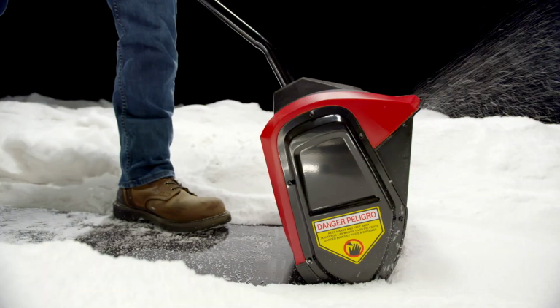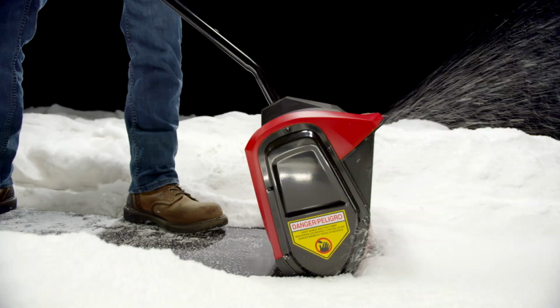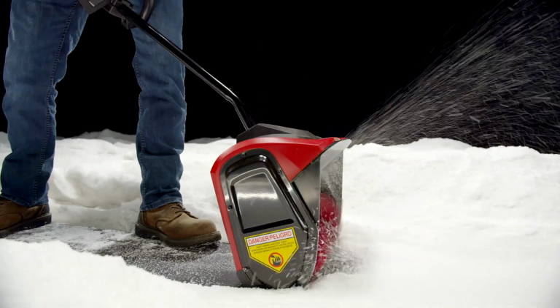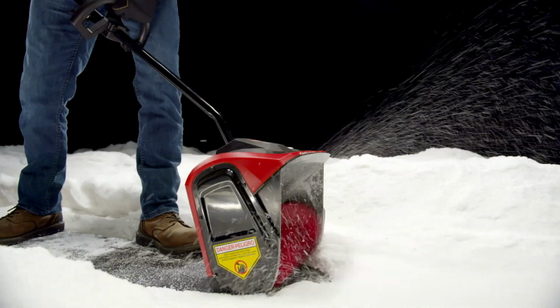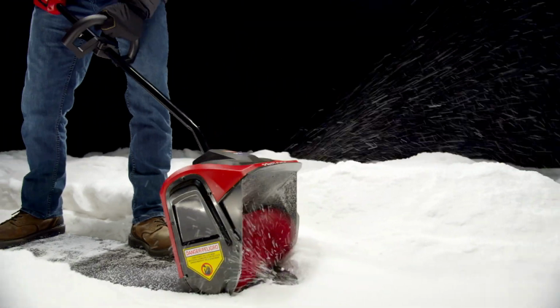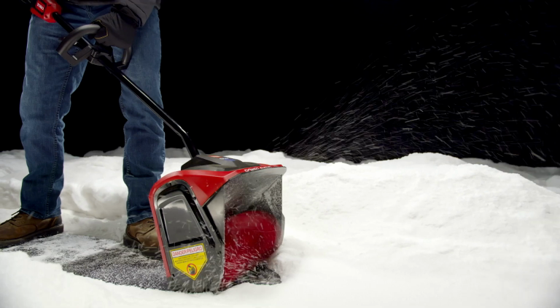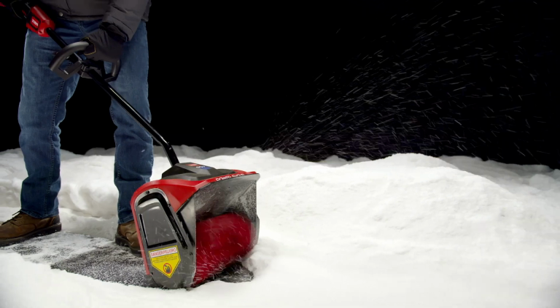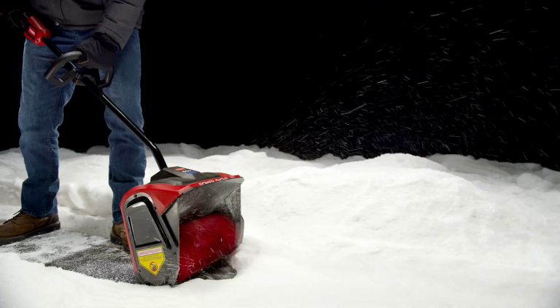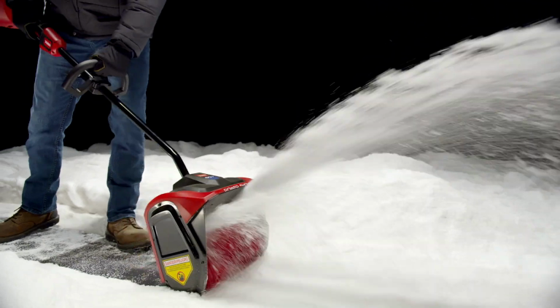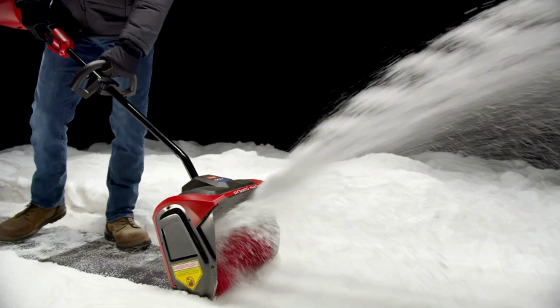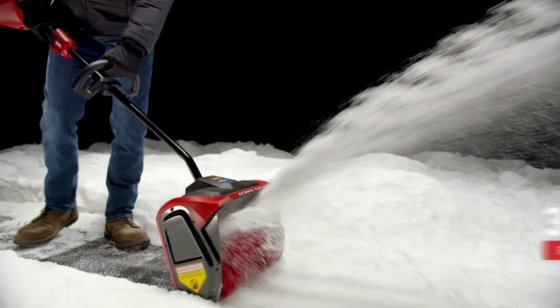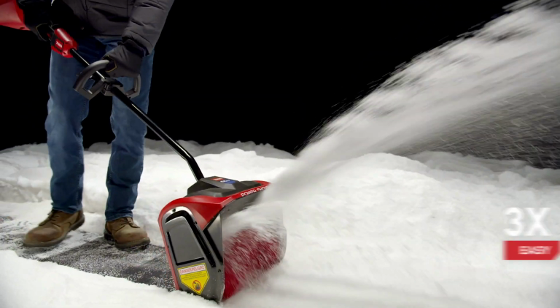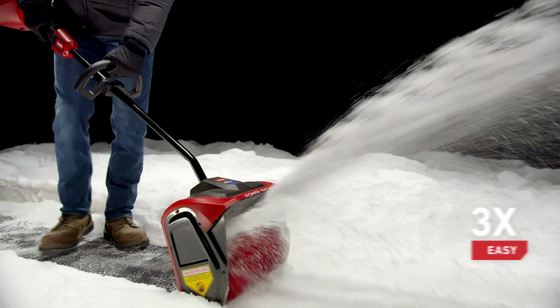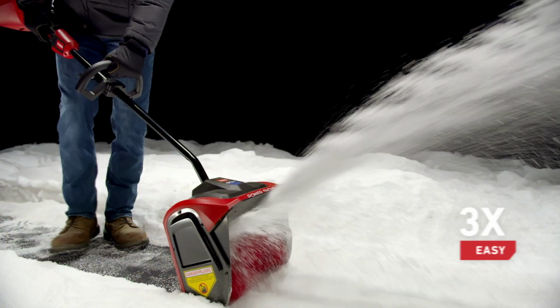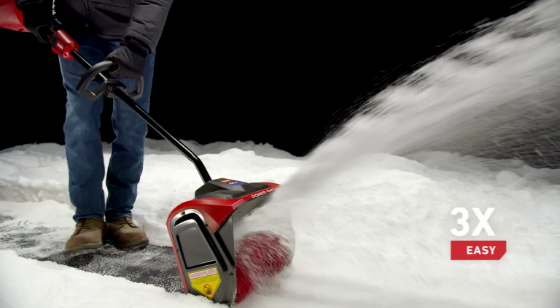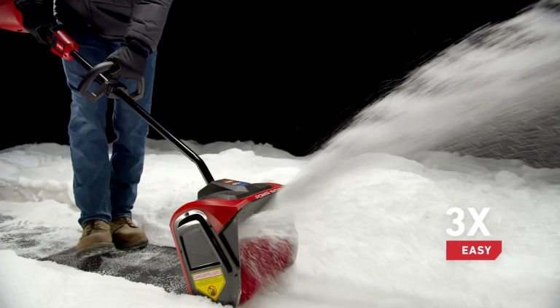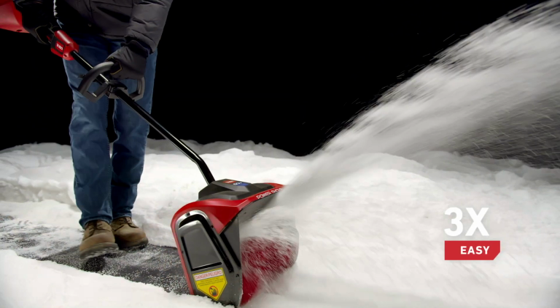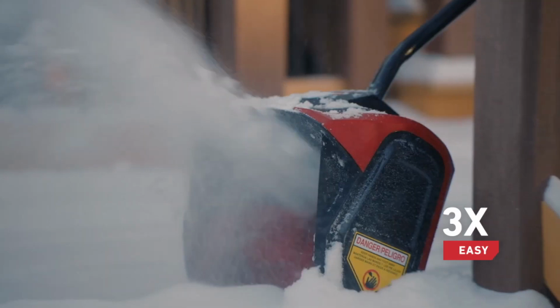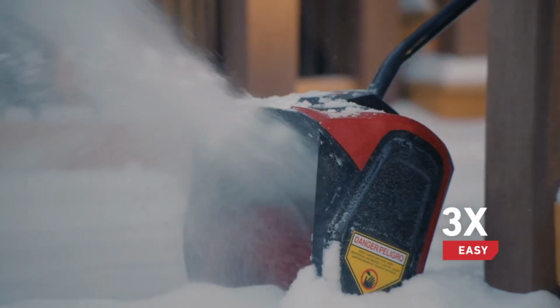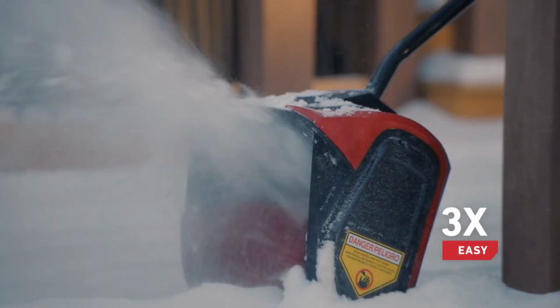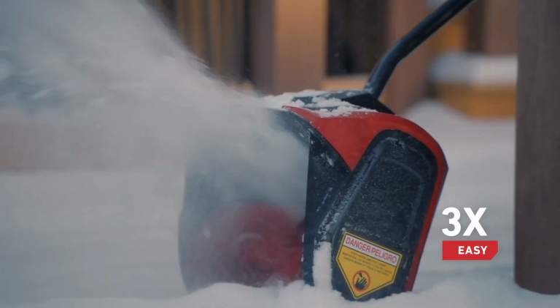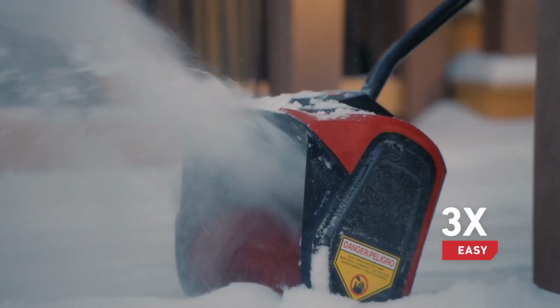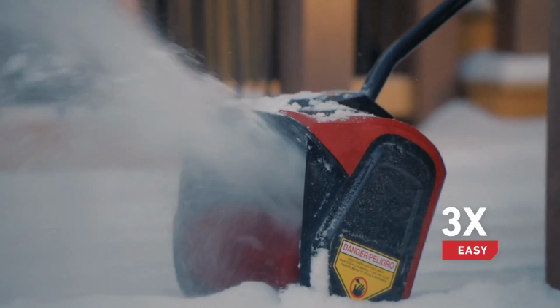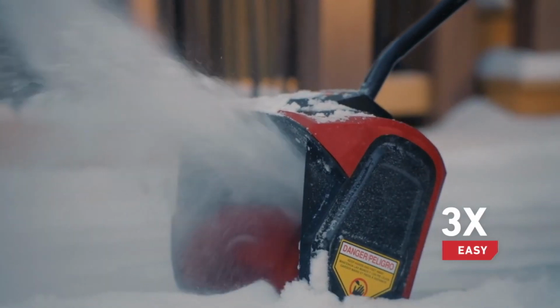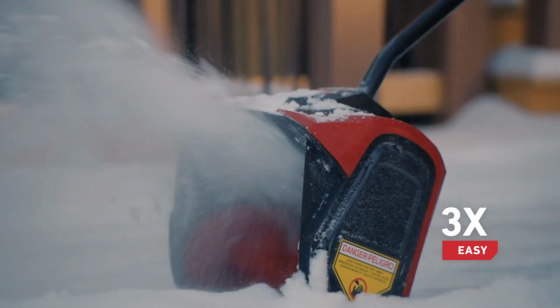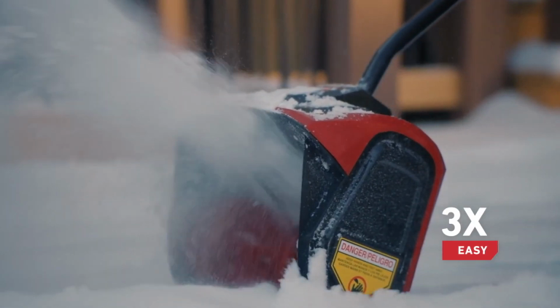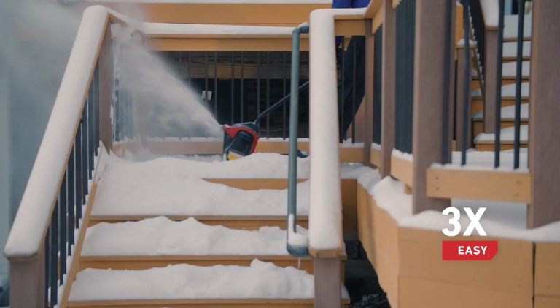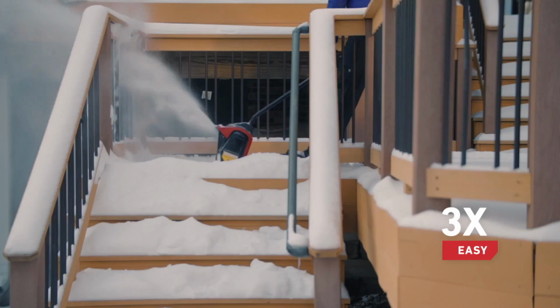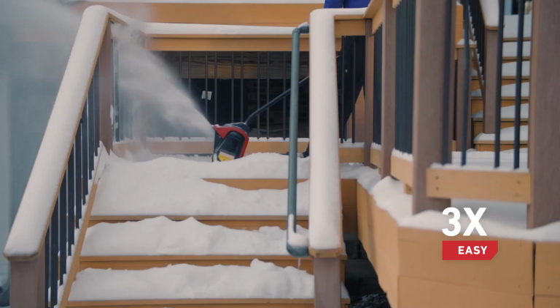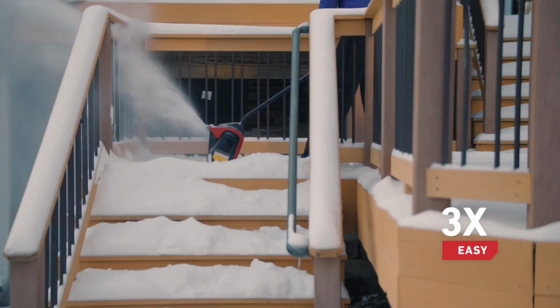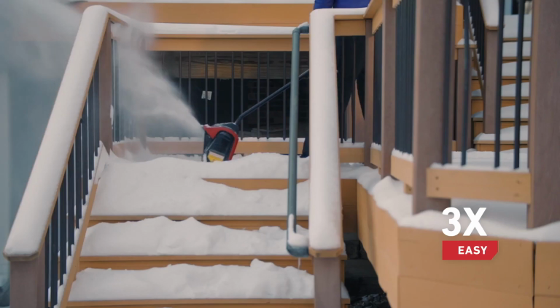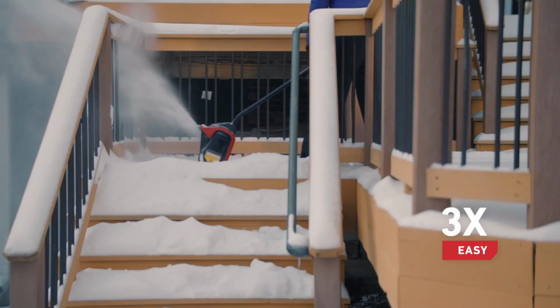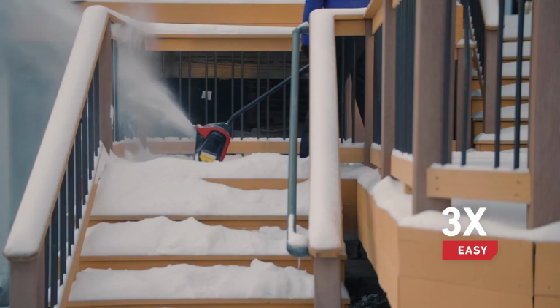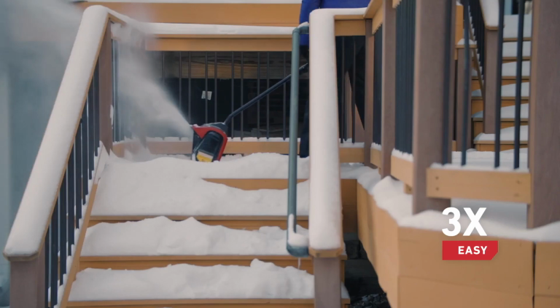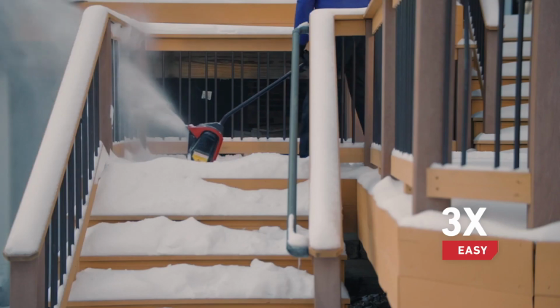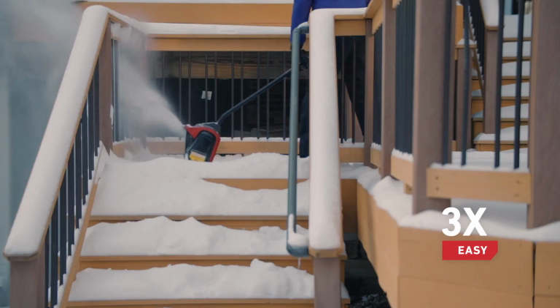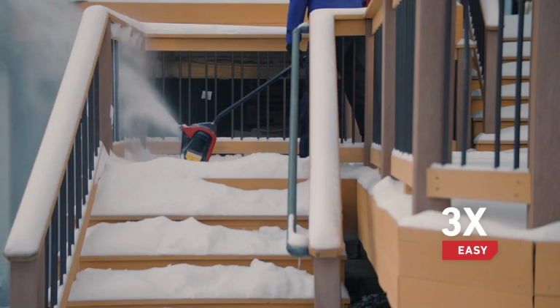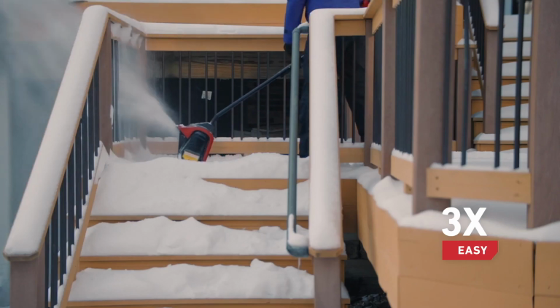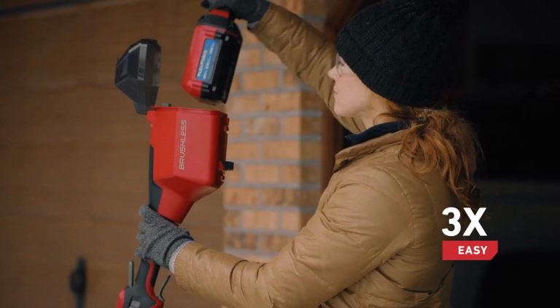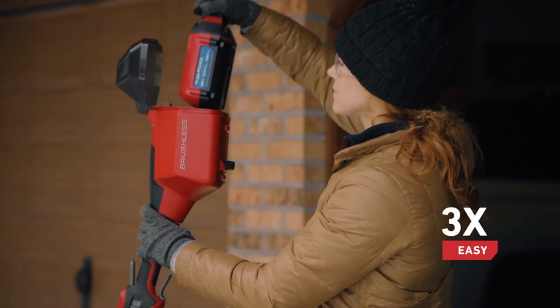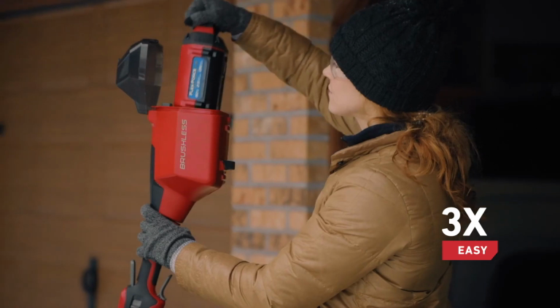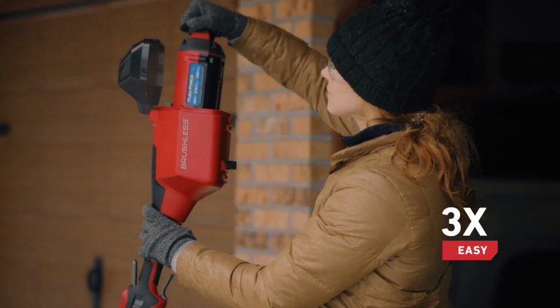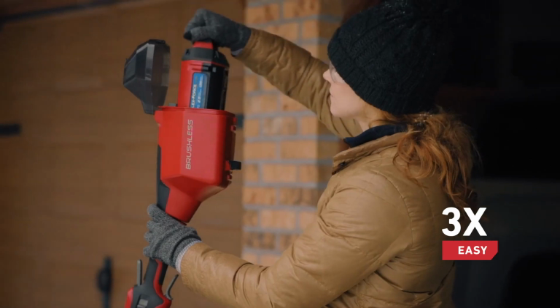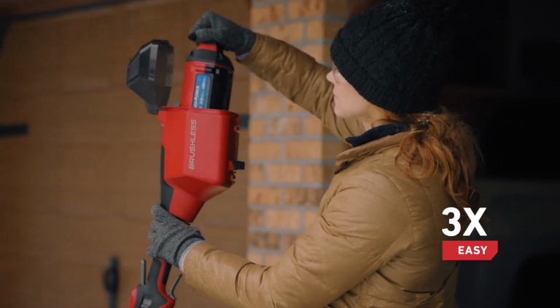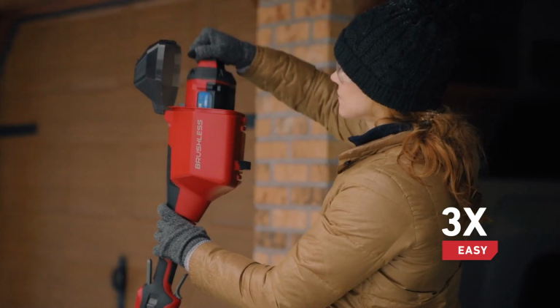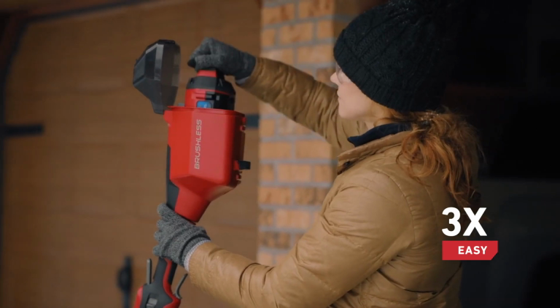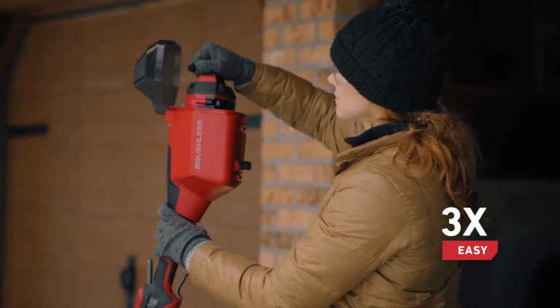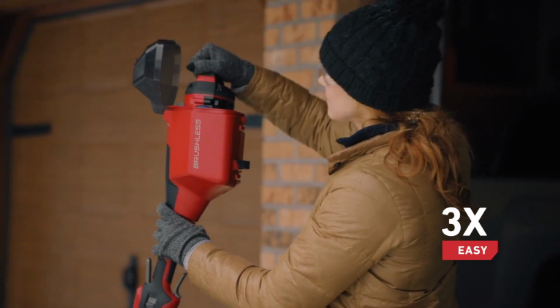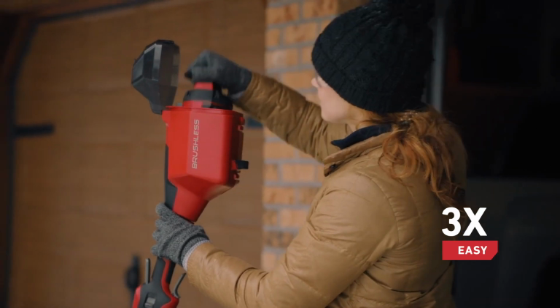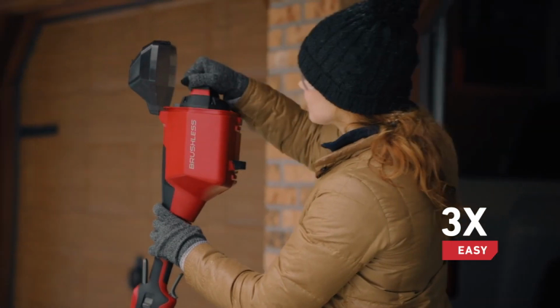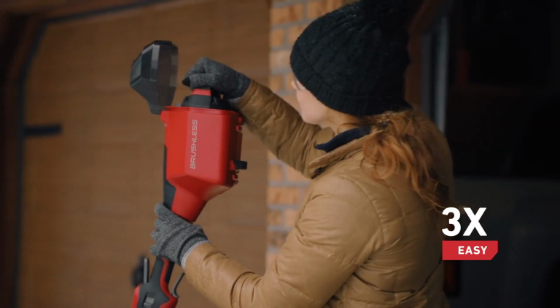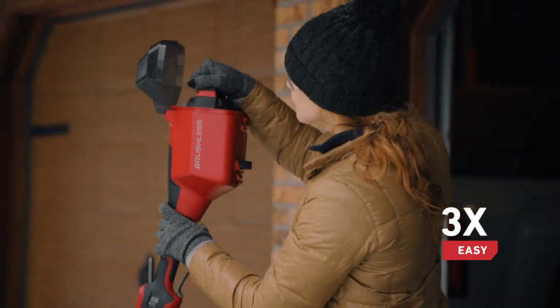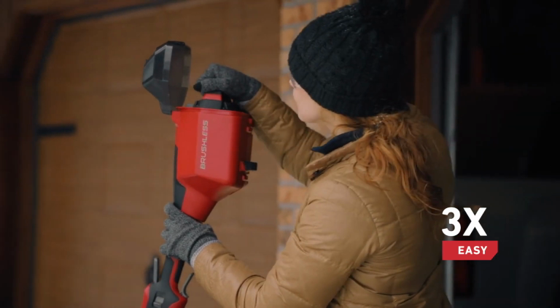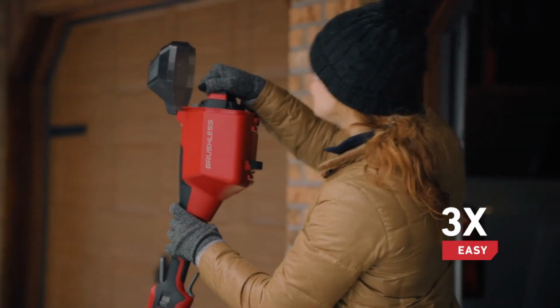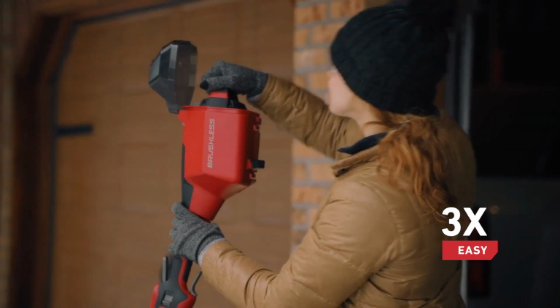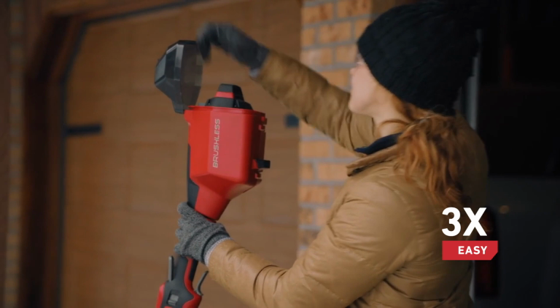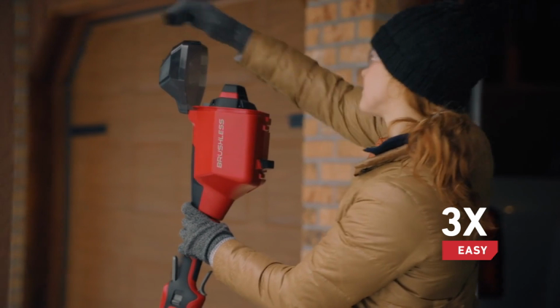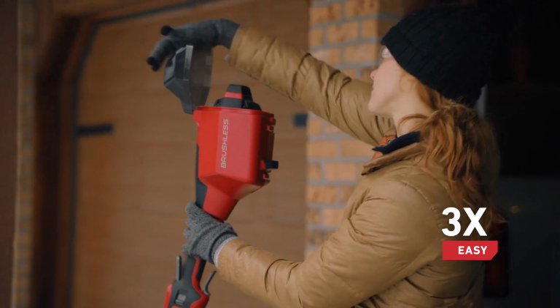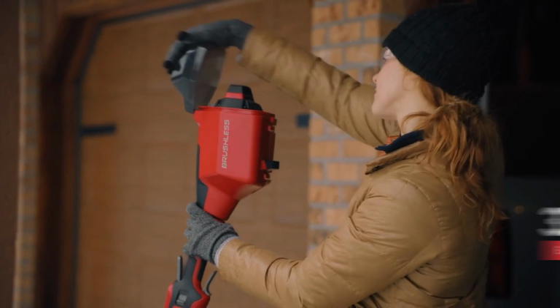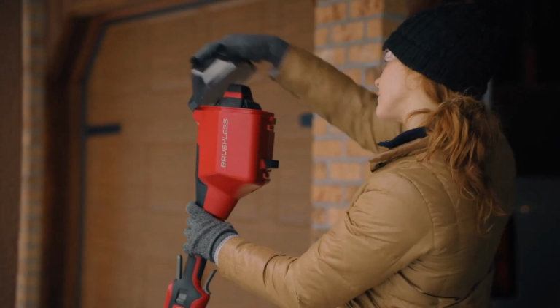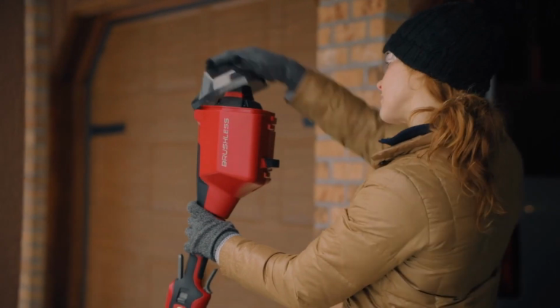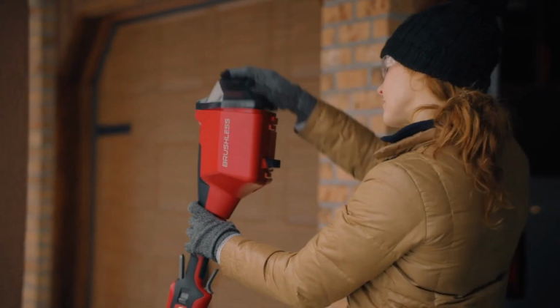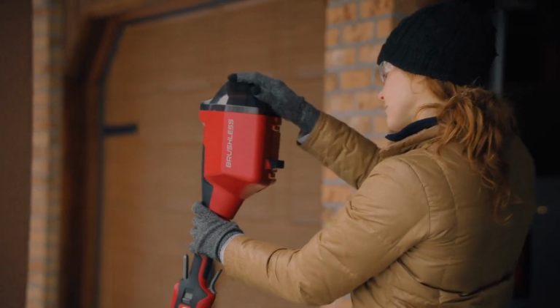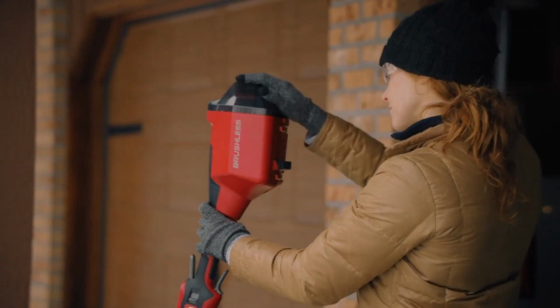You've got easy times three — easy to maneuver, easy to store in the off-season, easy to get the whole job done.